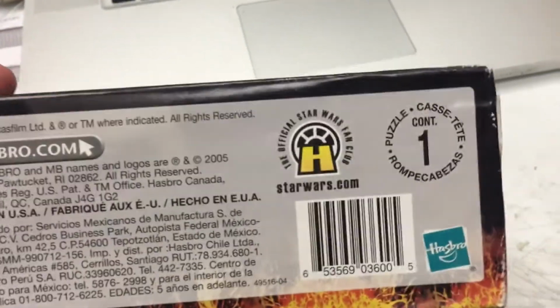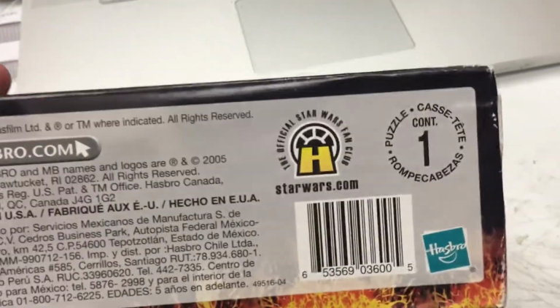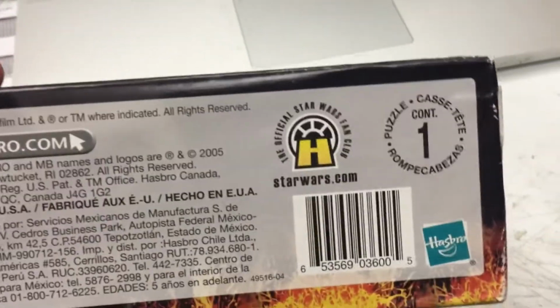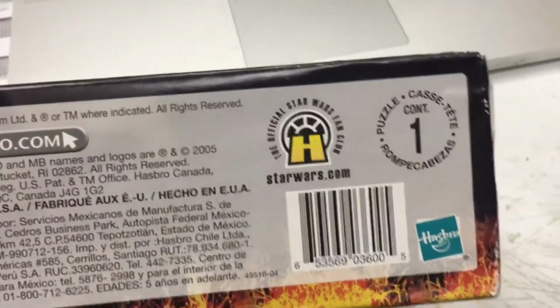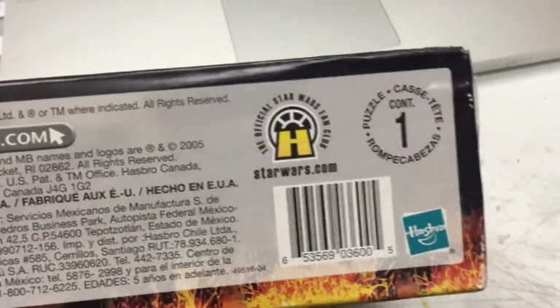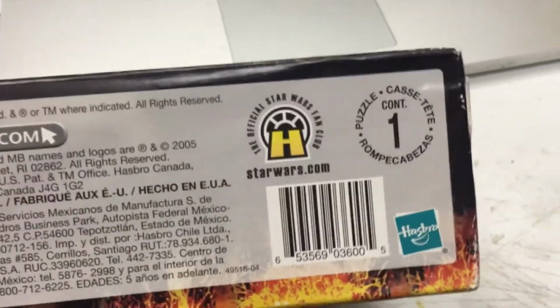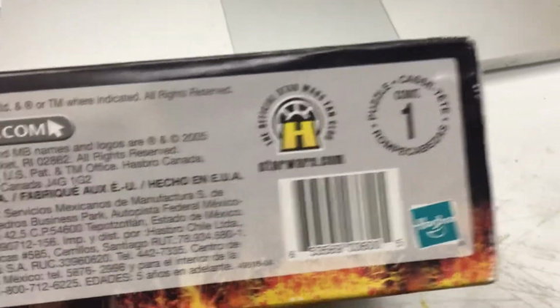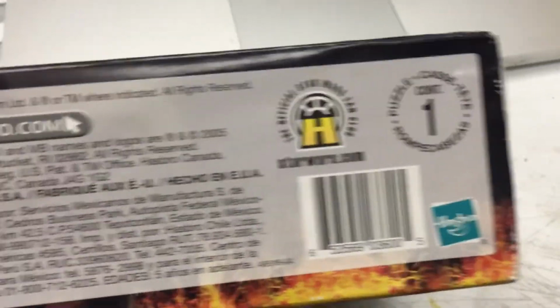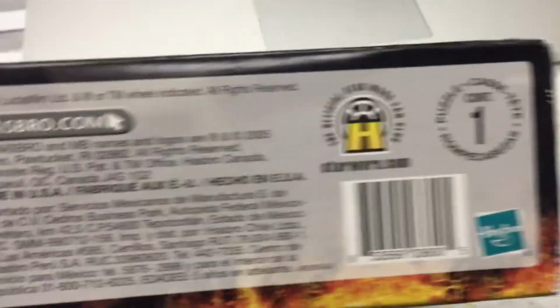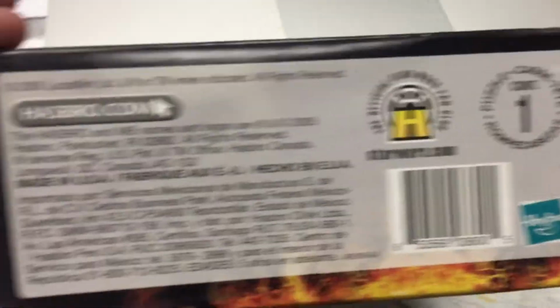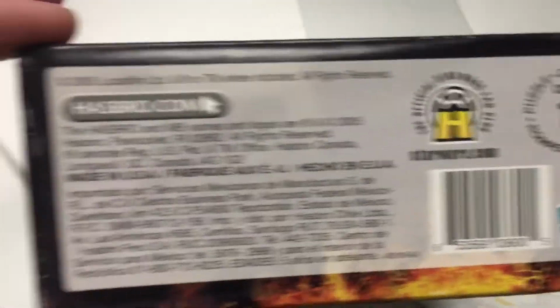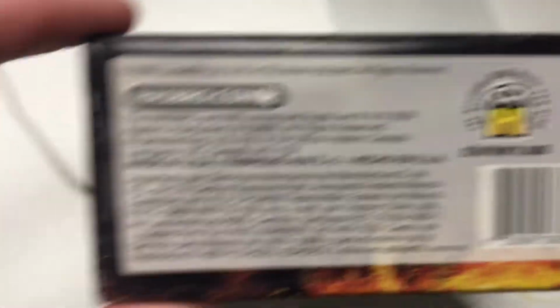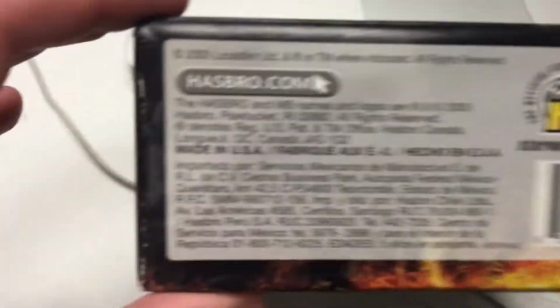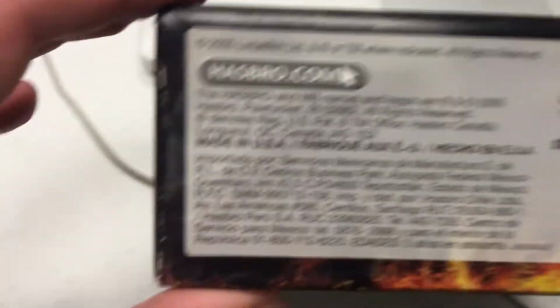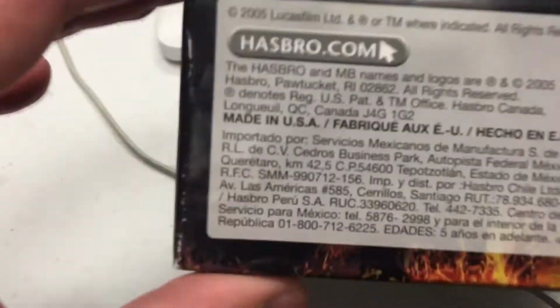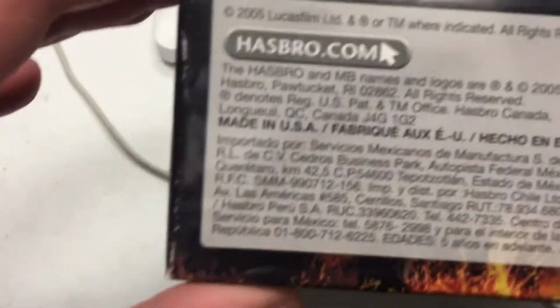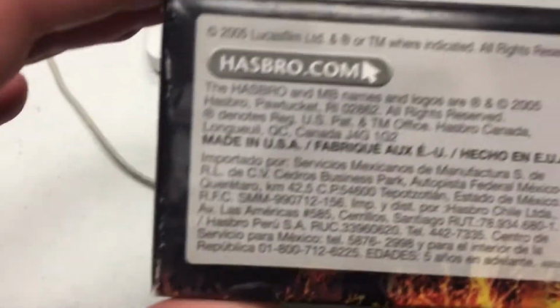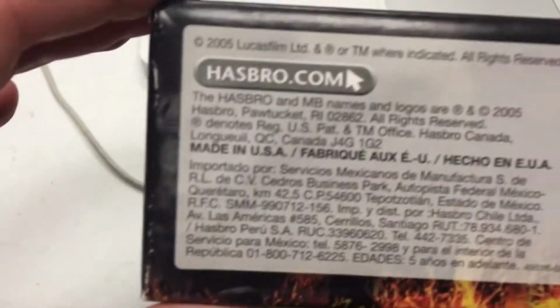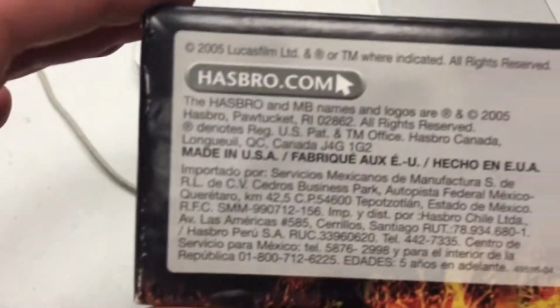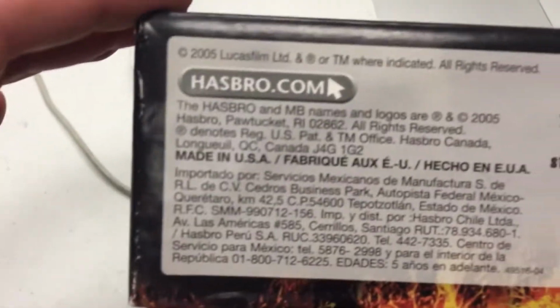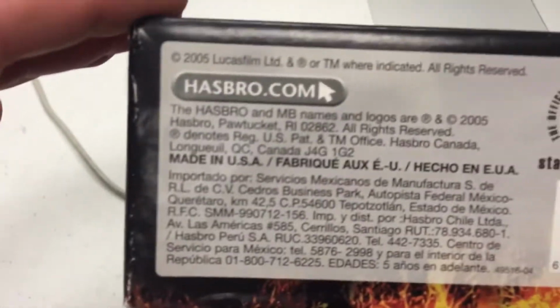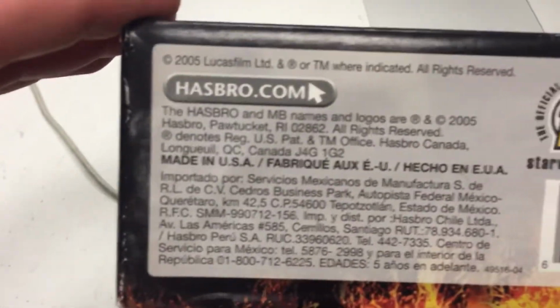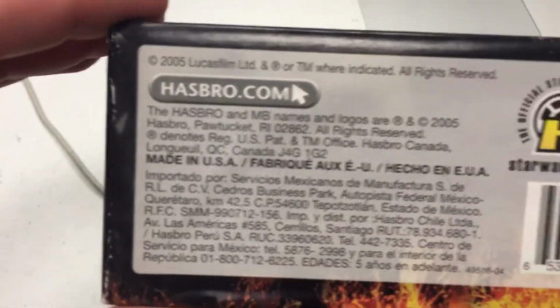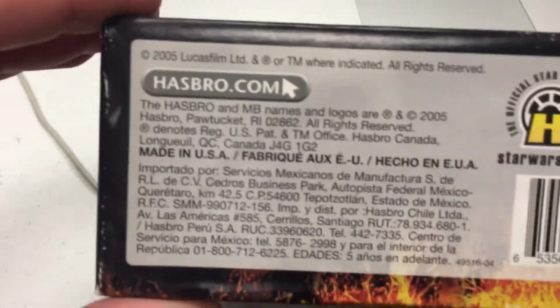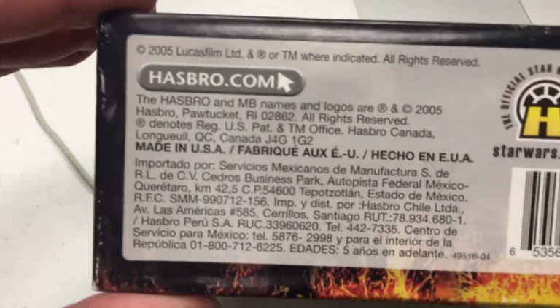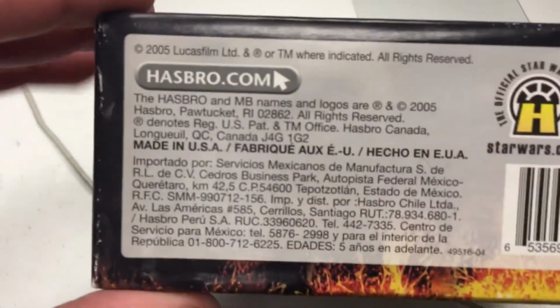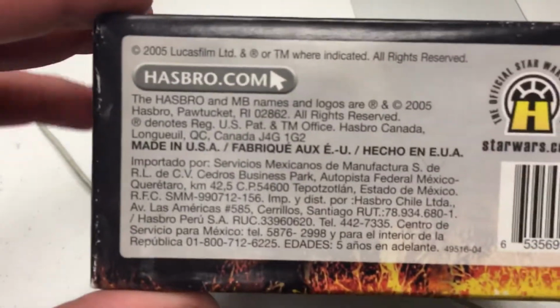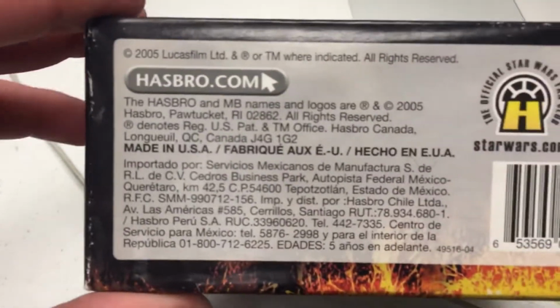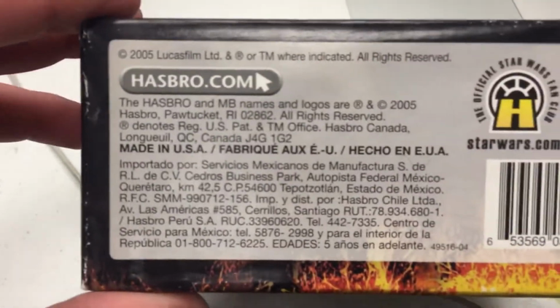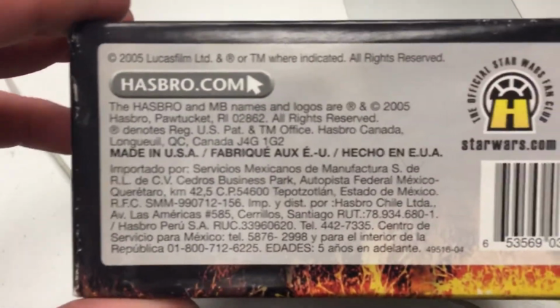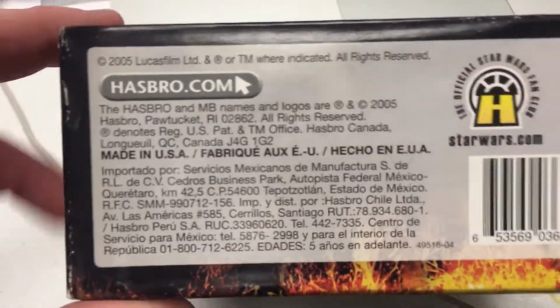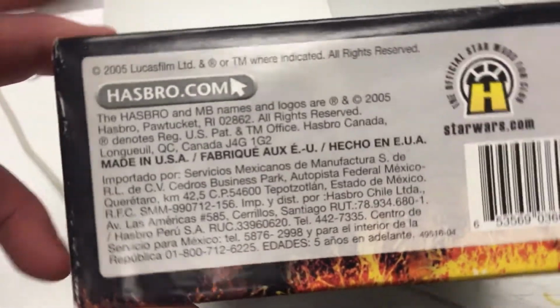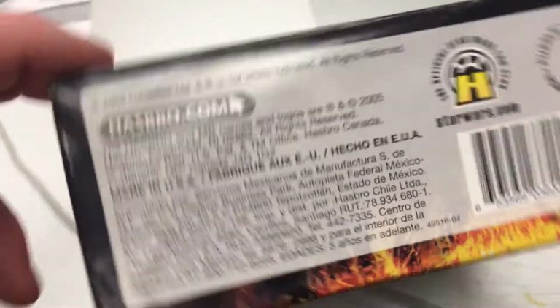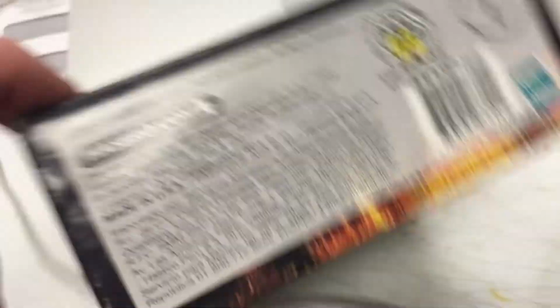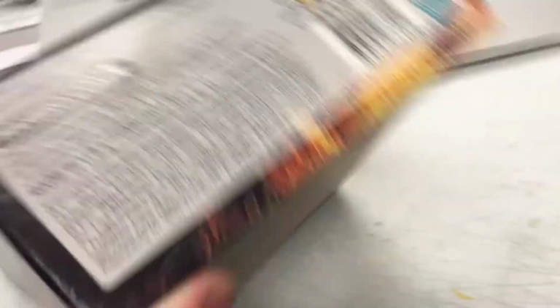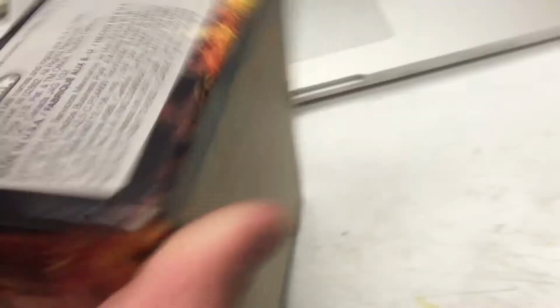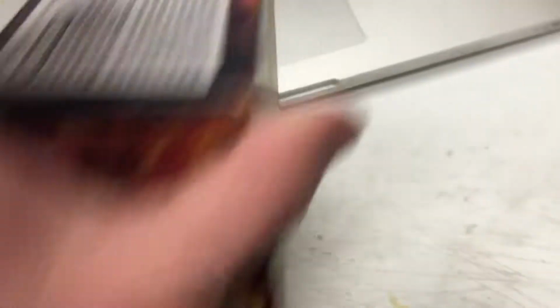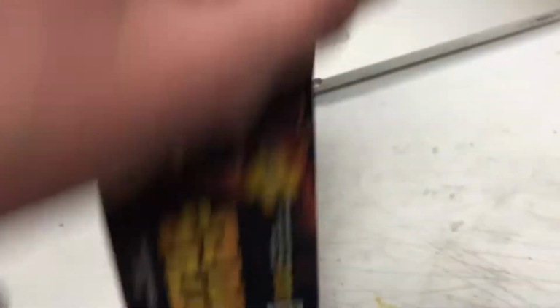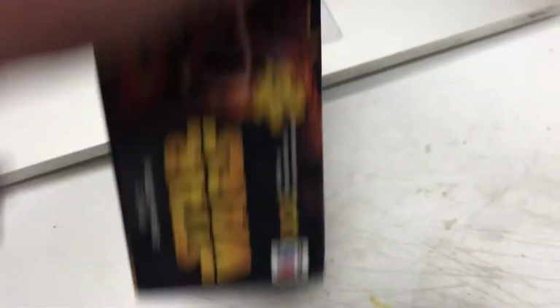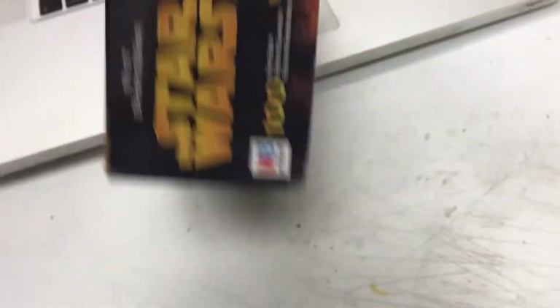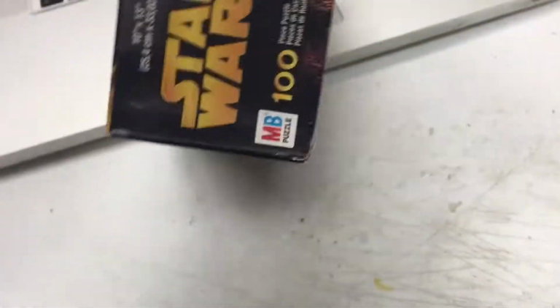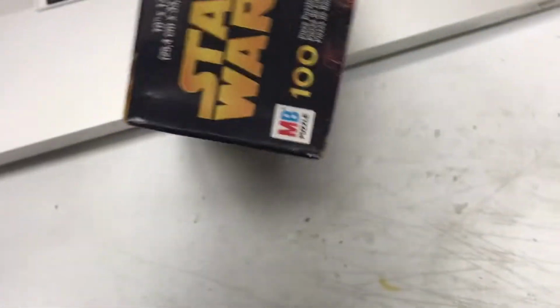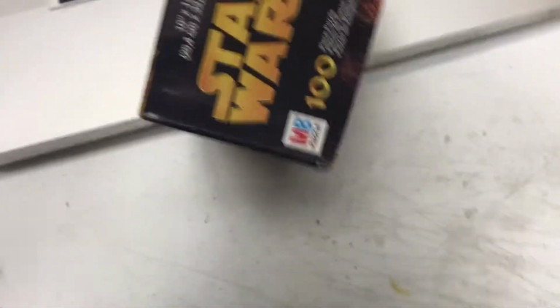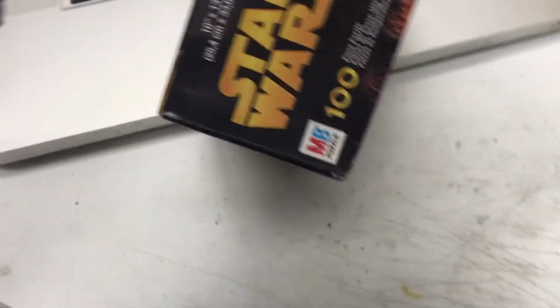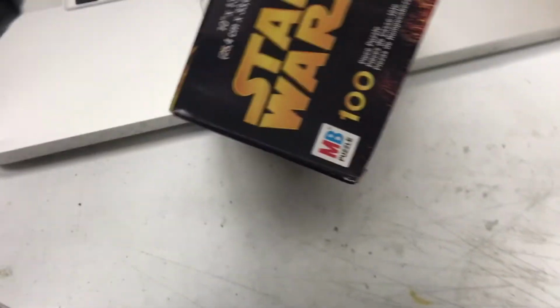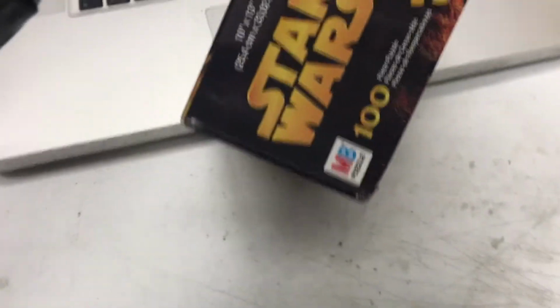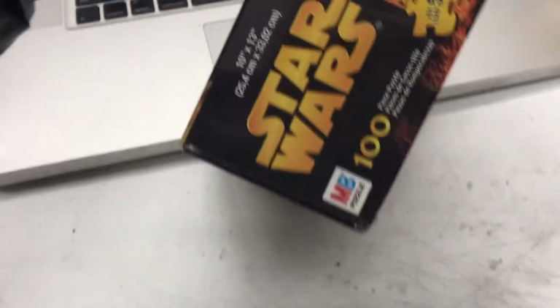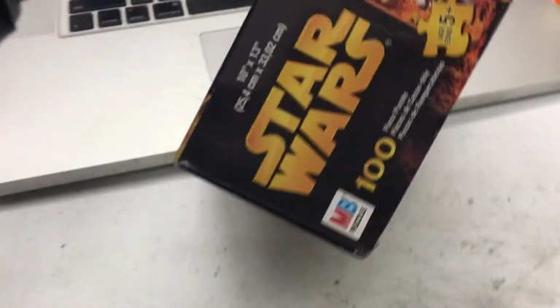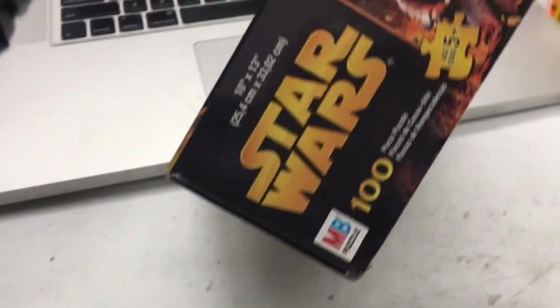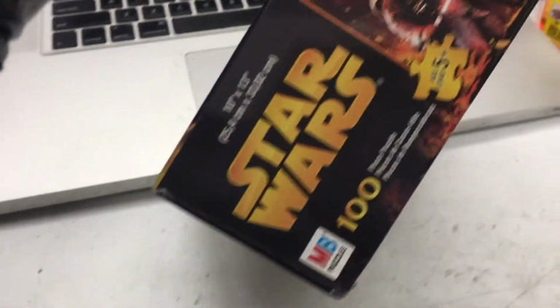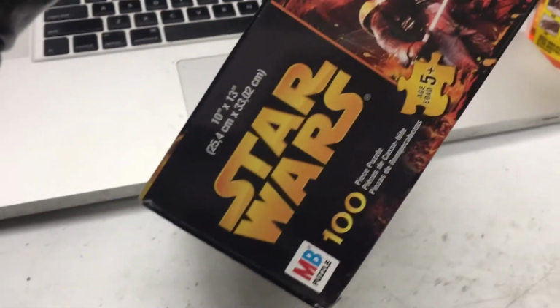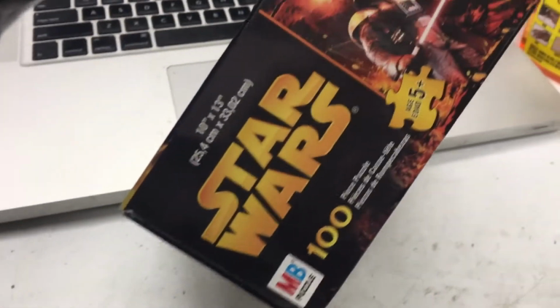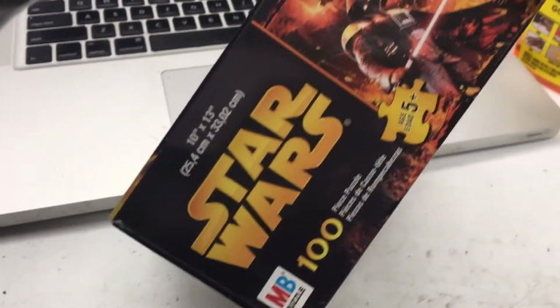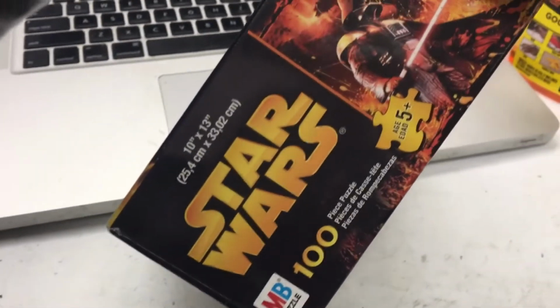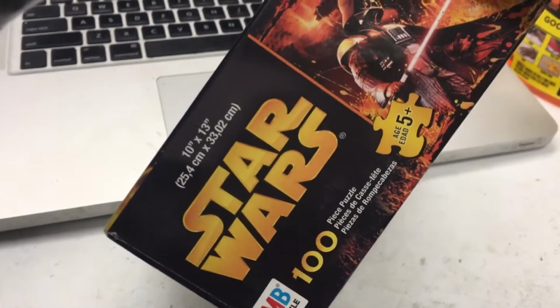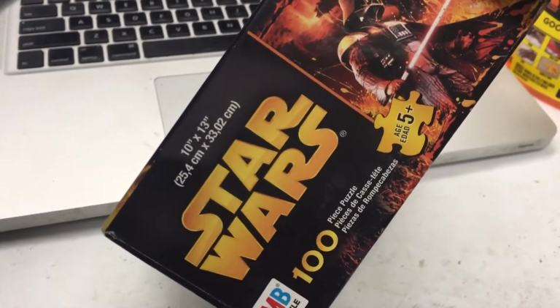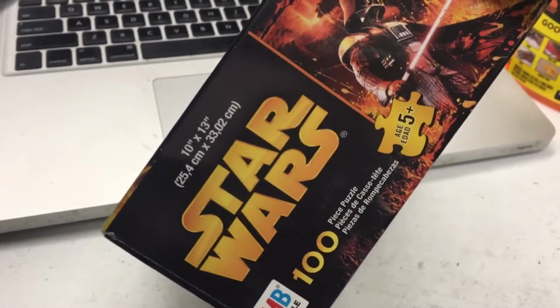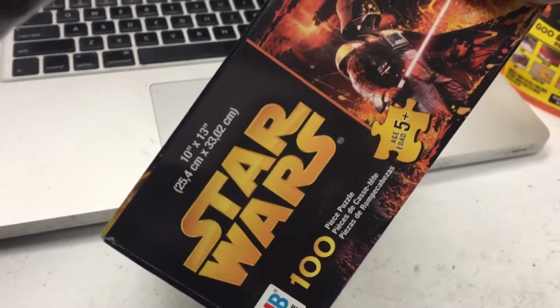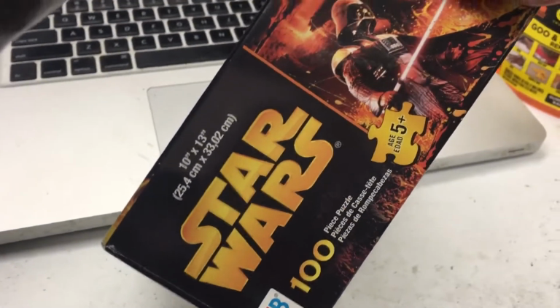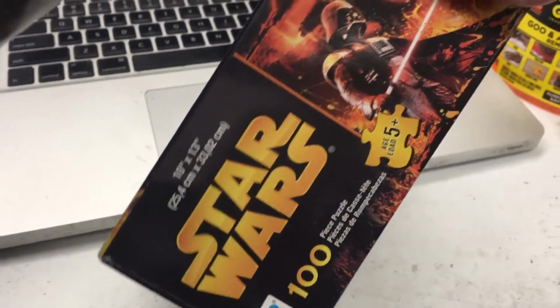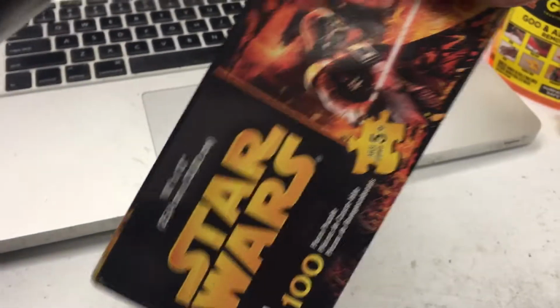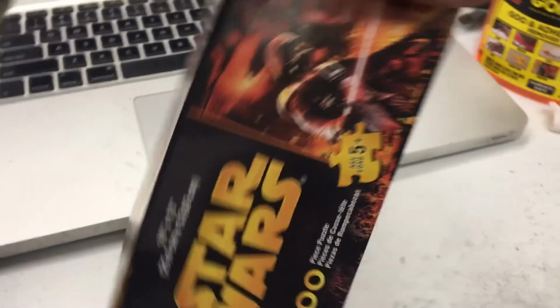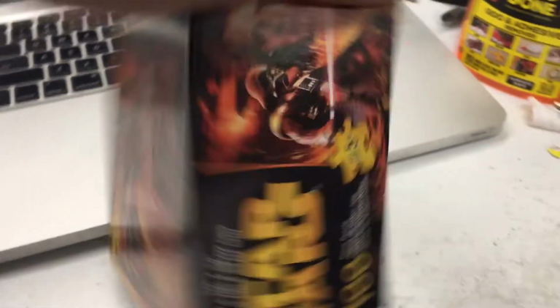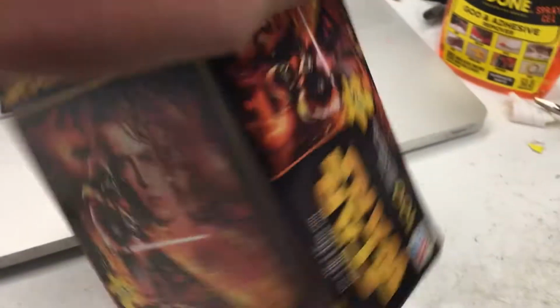Good to know. It's made in the USA, and for ages 5 and older.